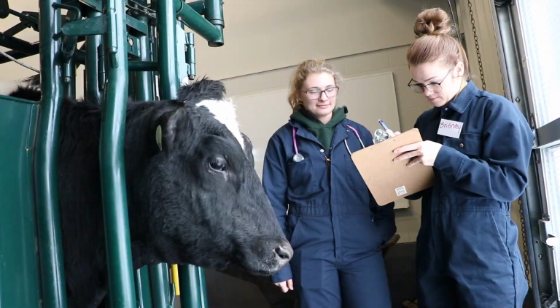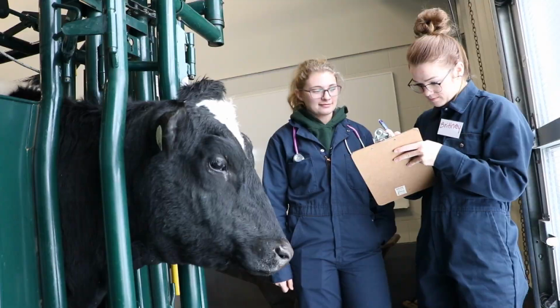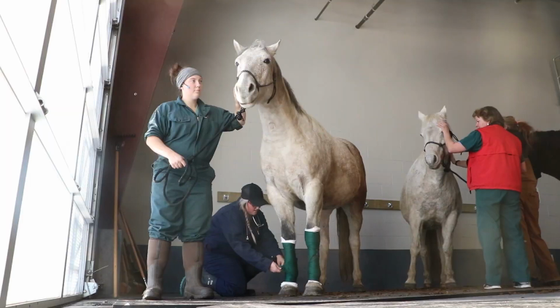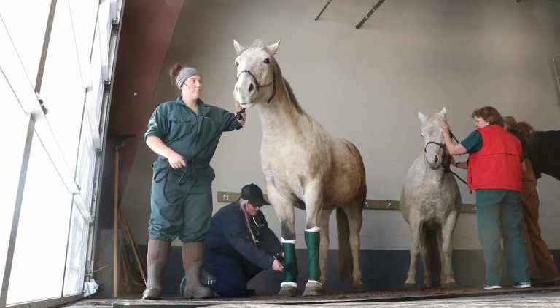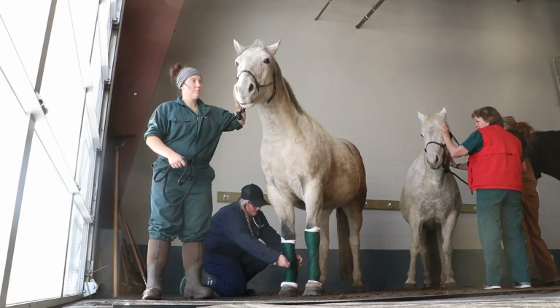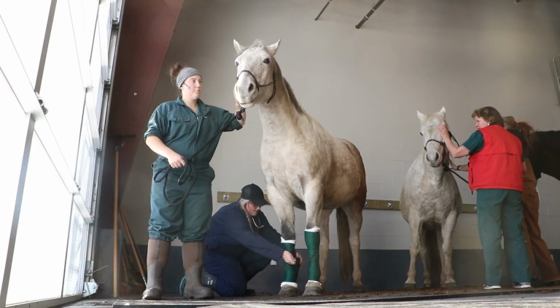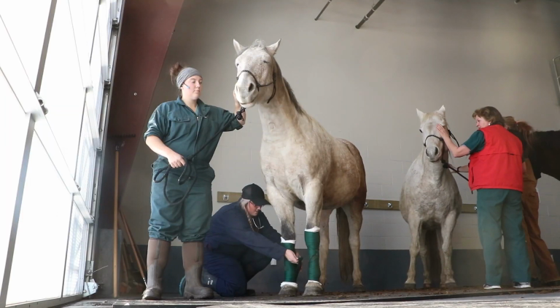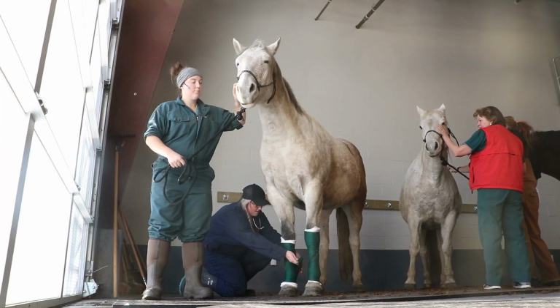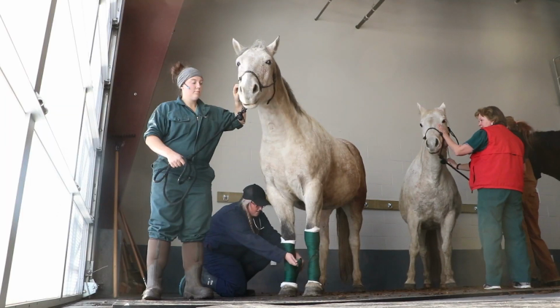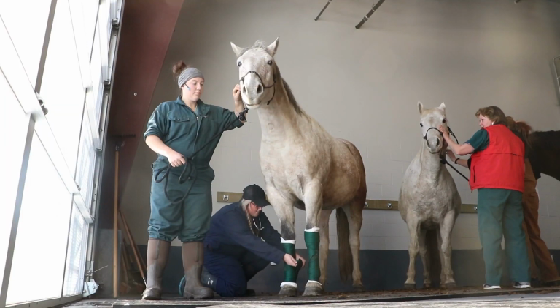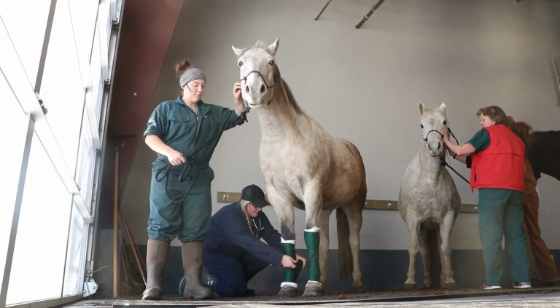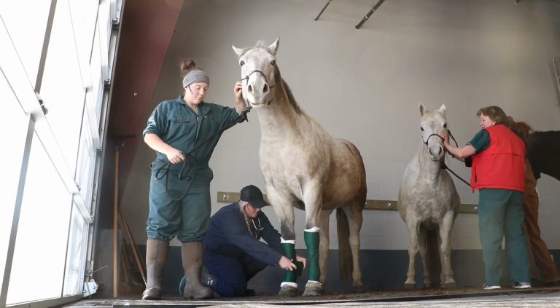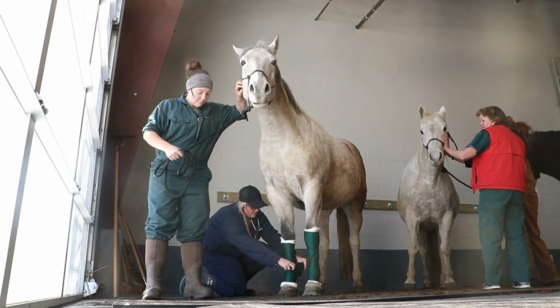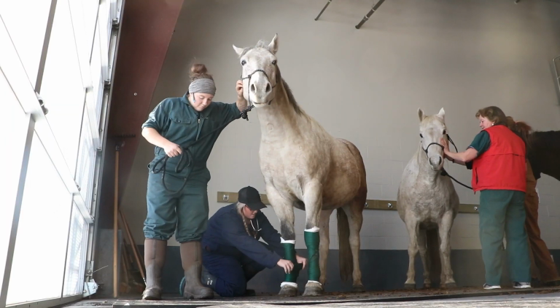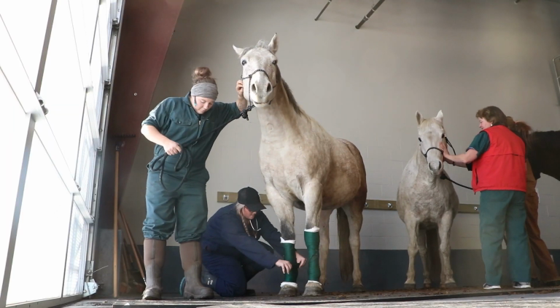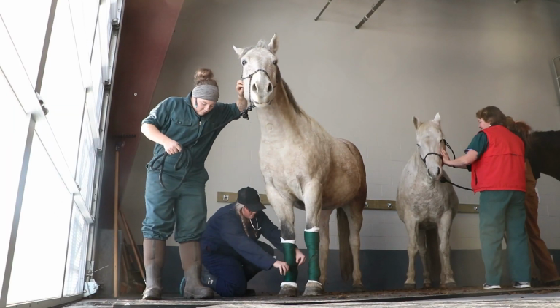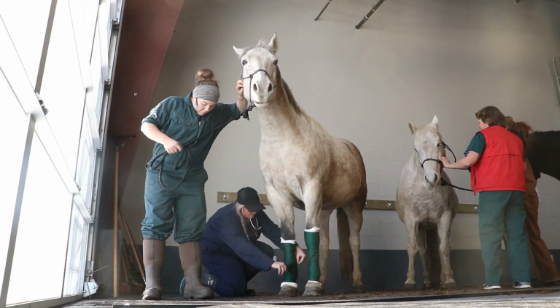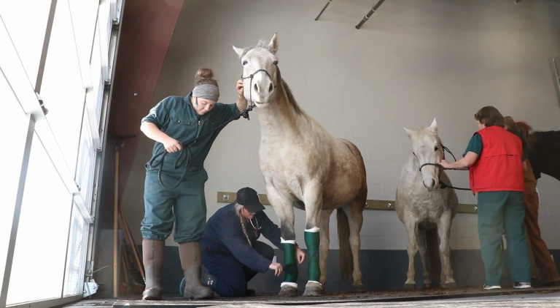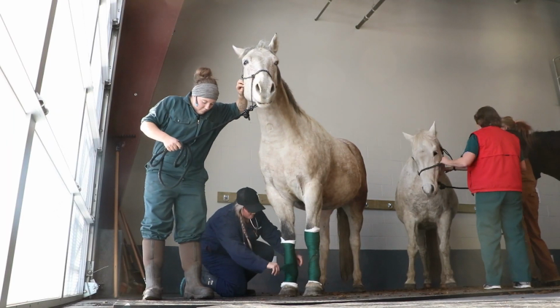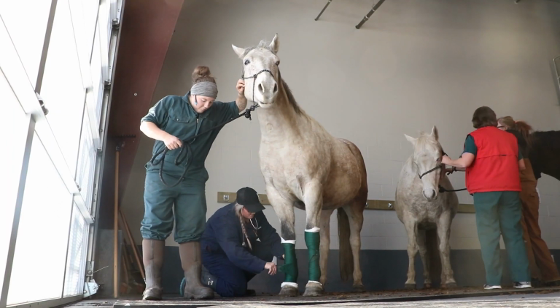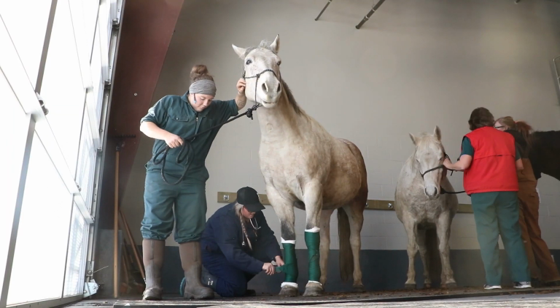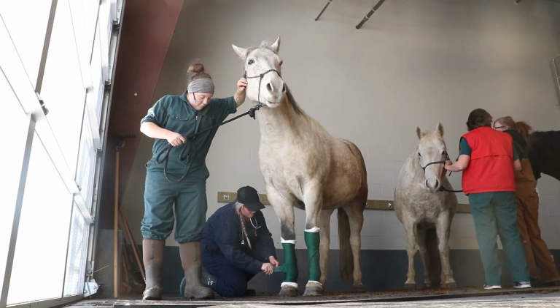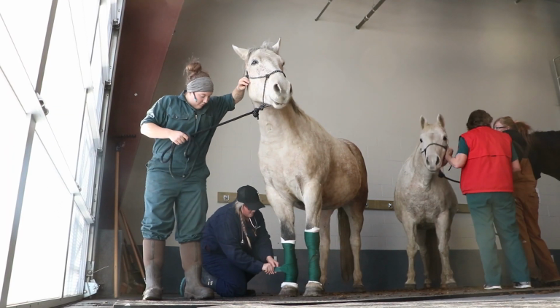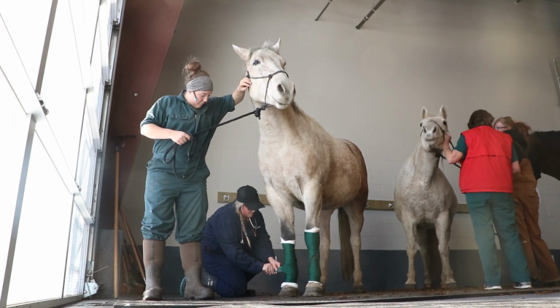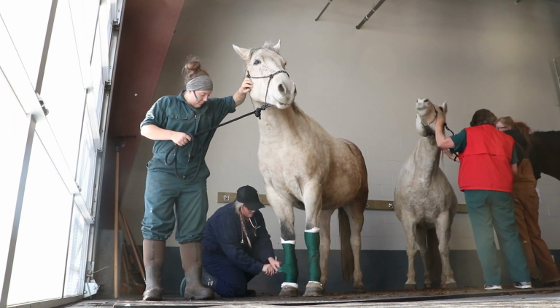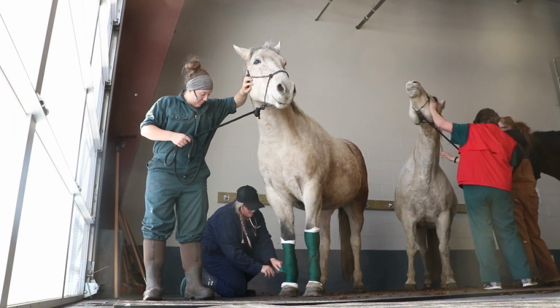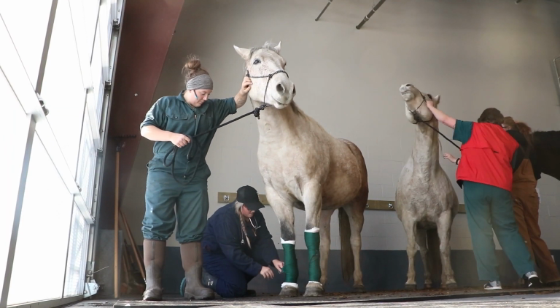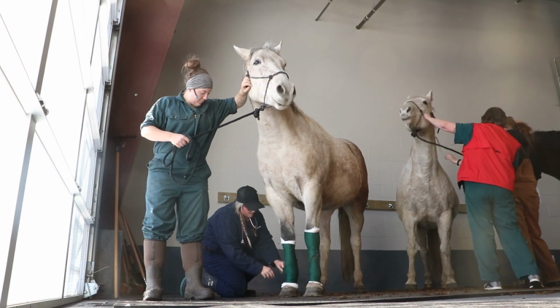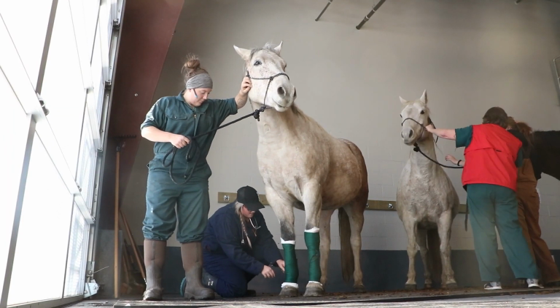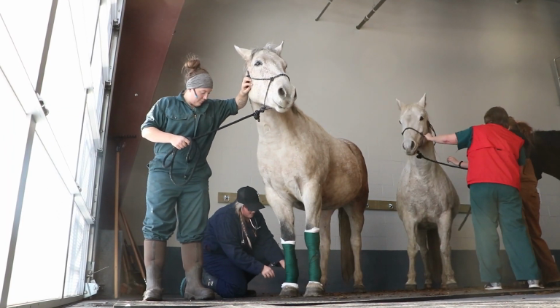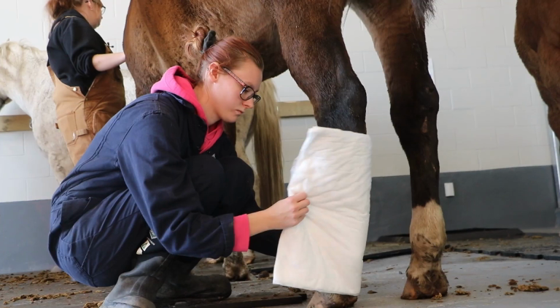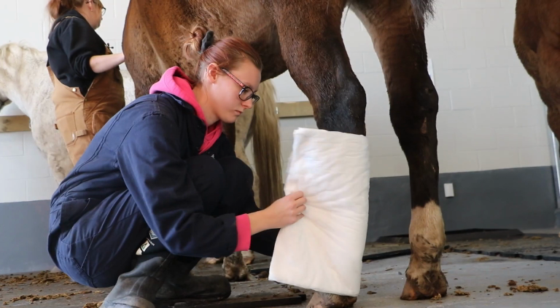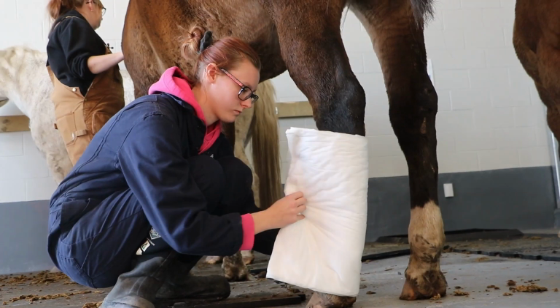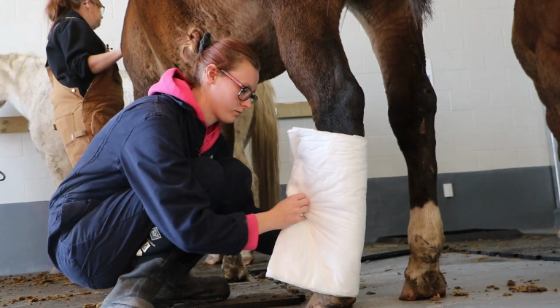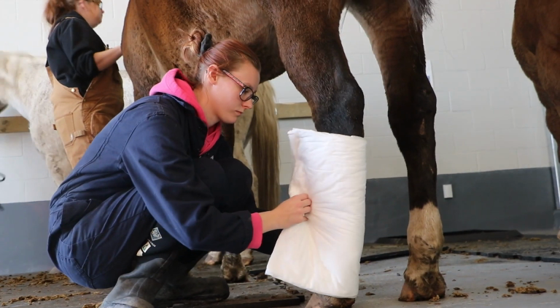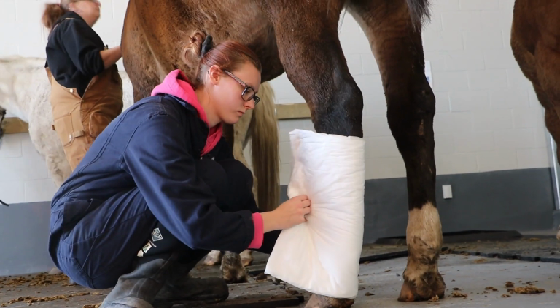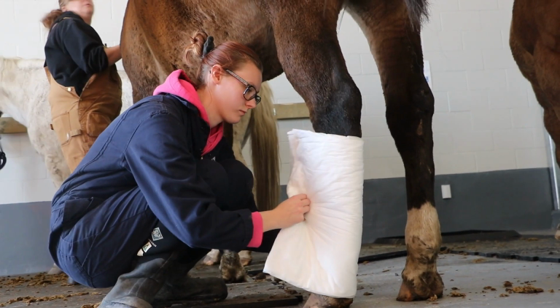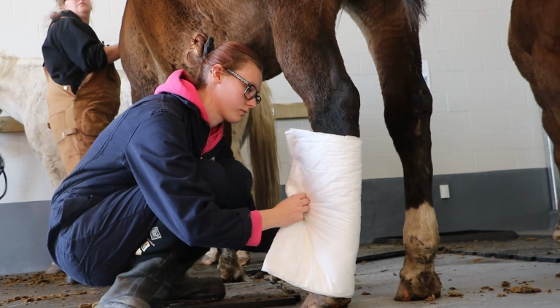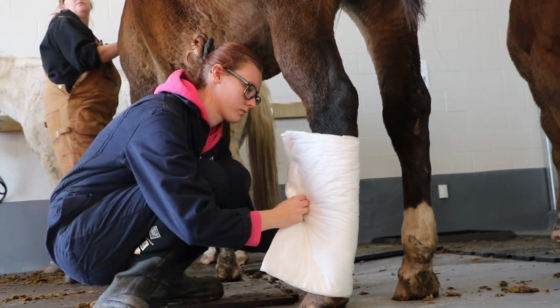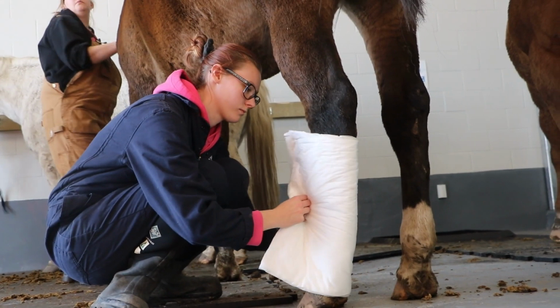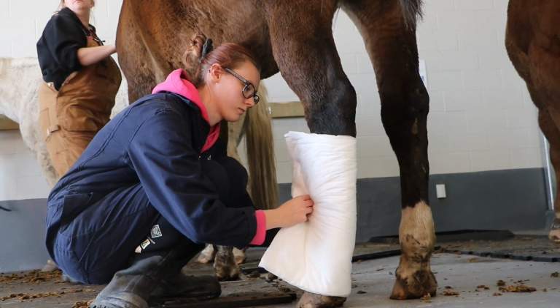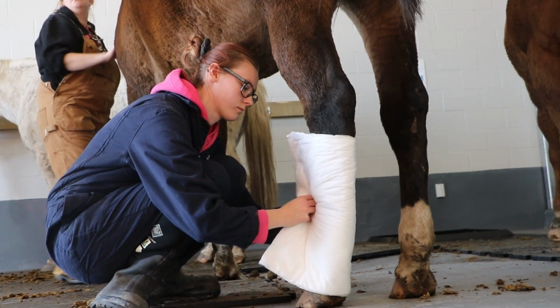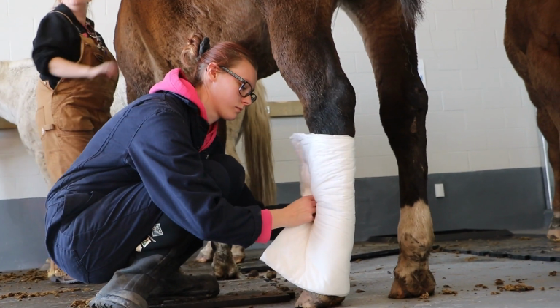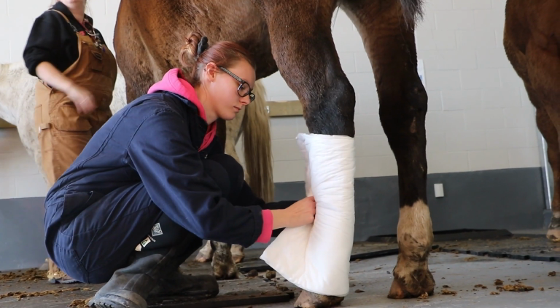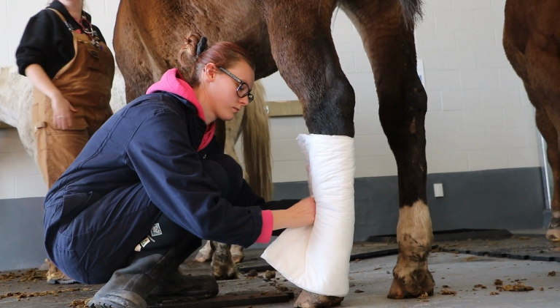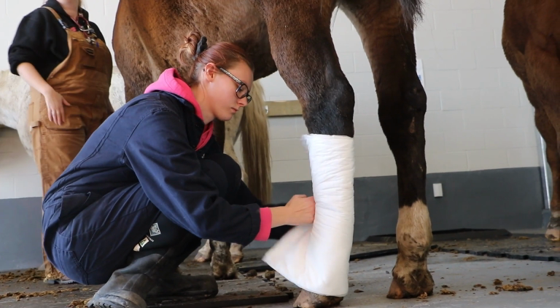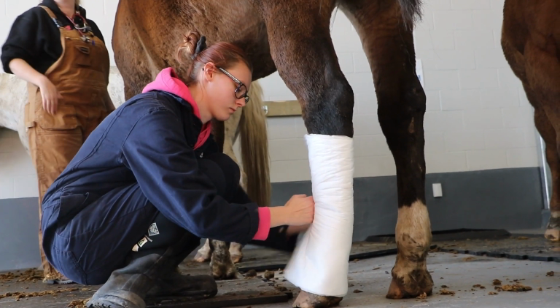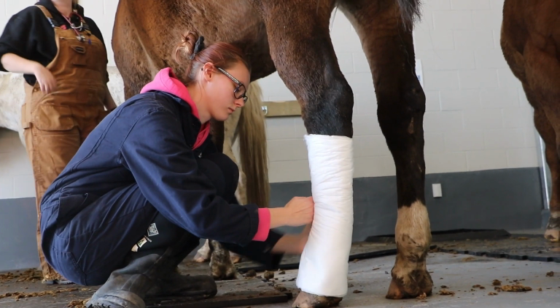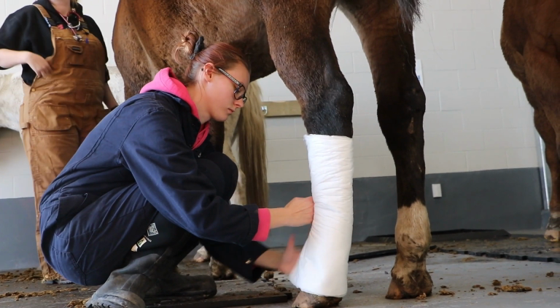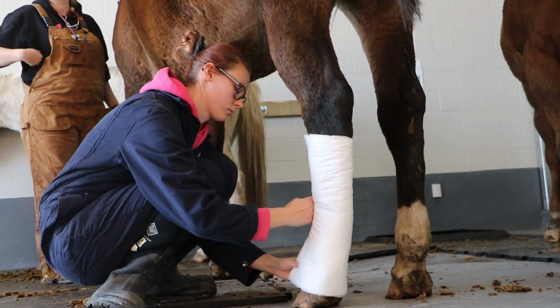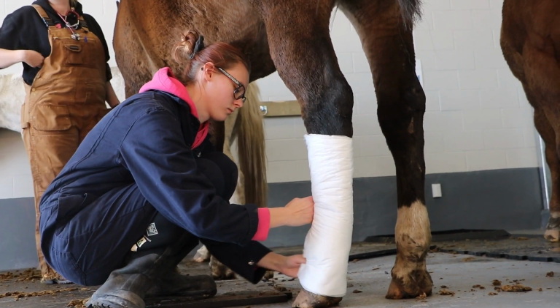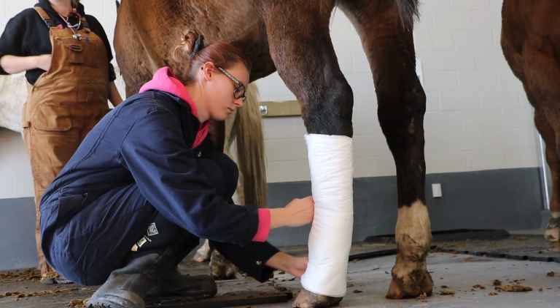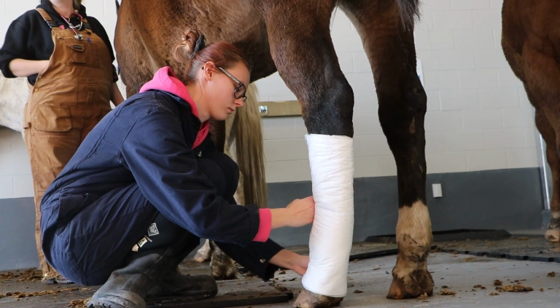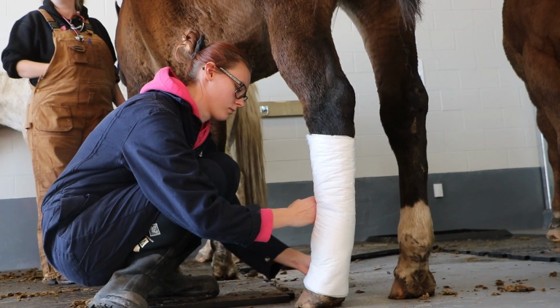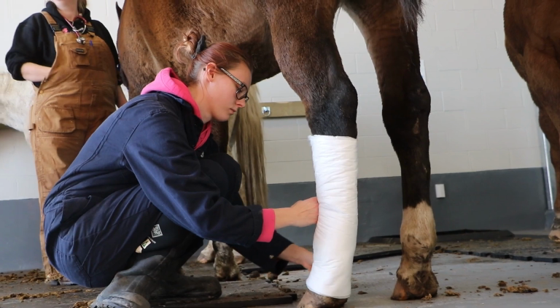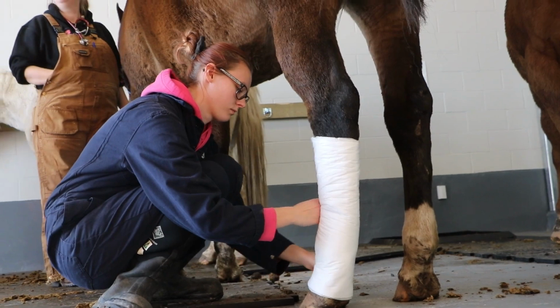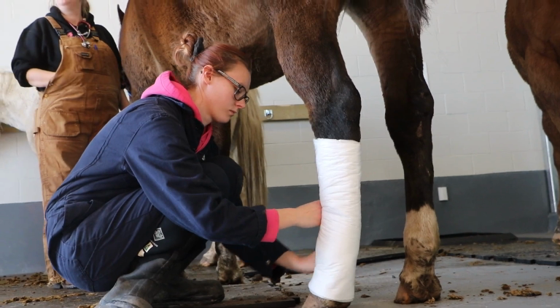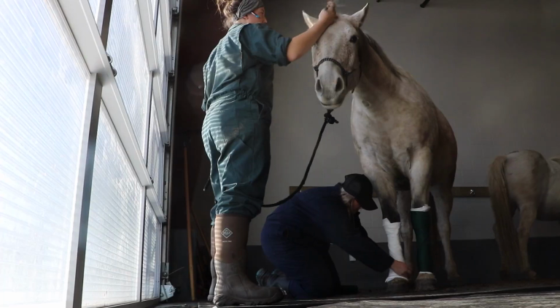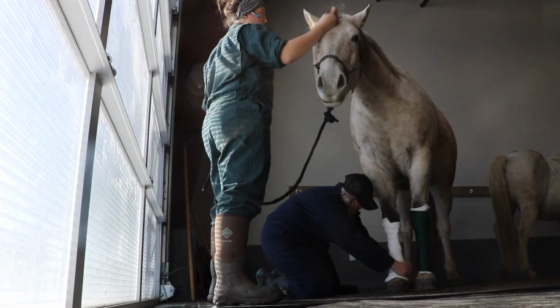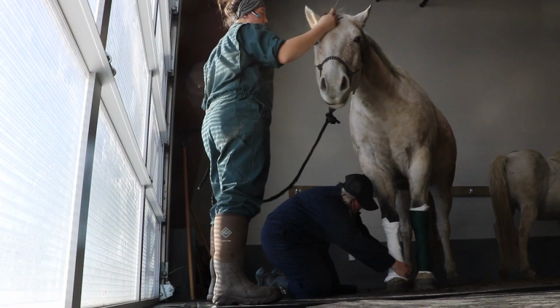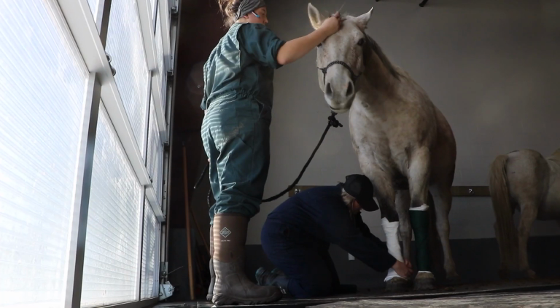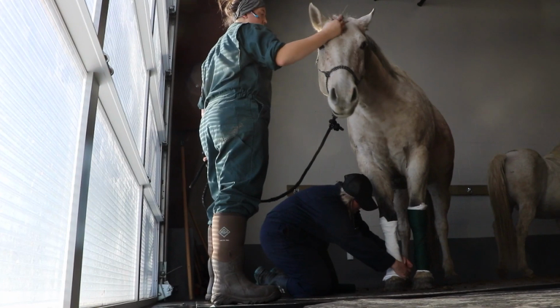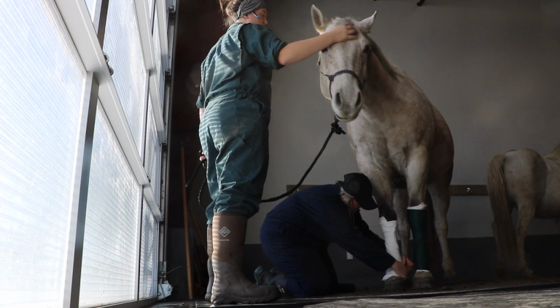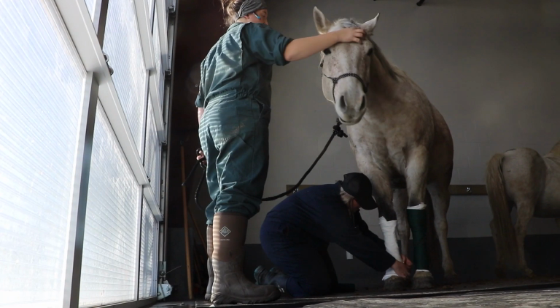The horses we use in our equine area are also owned by Lakeland College, so they are very easily accessible.